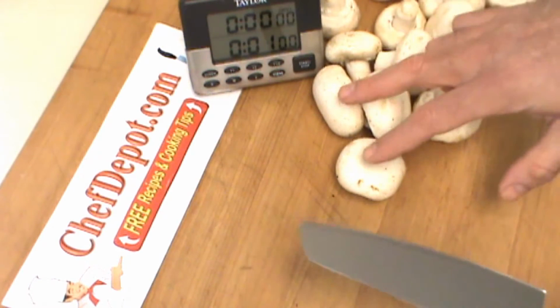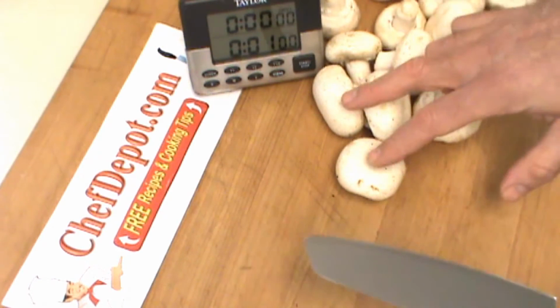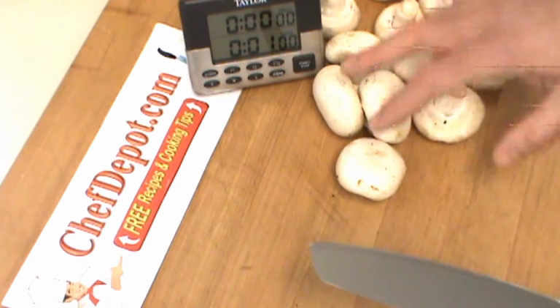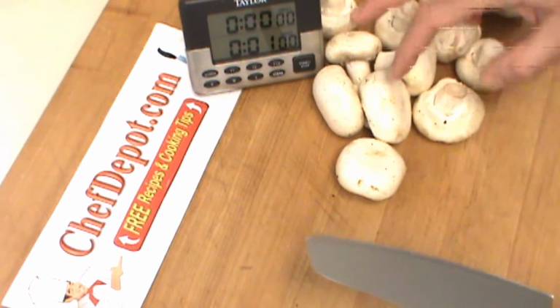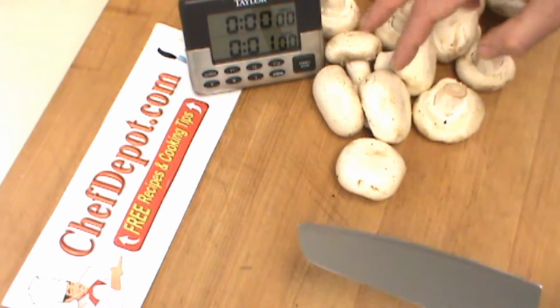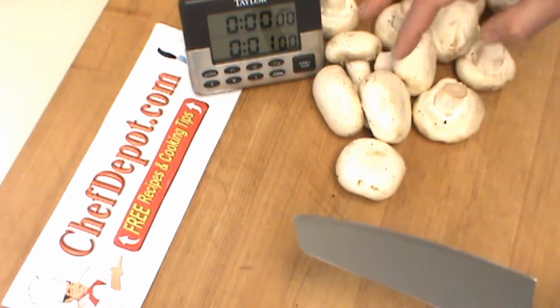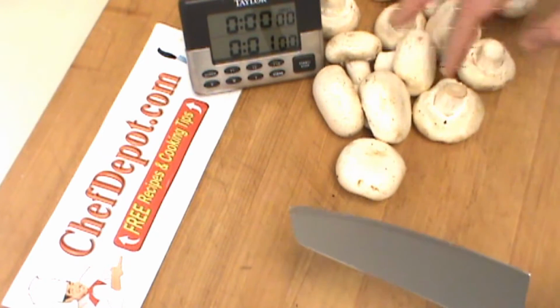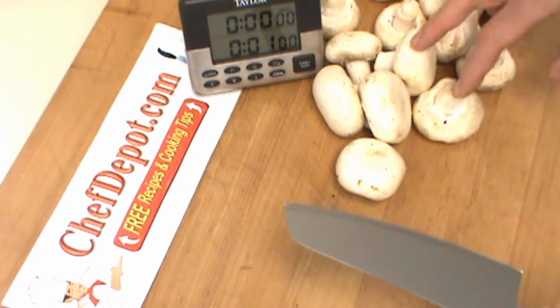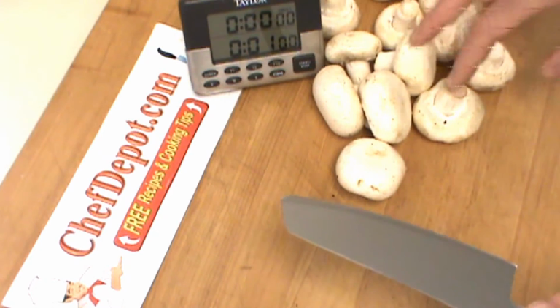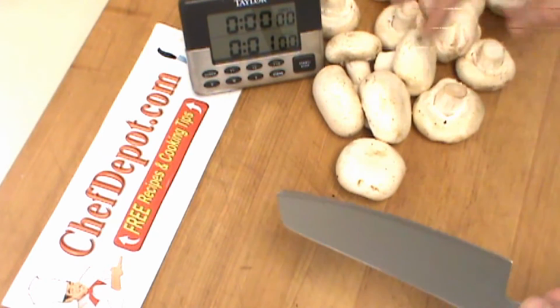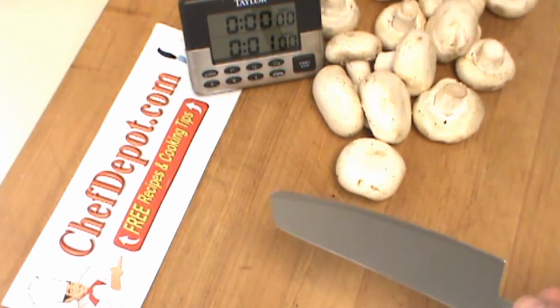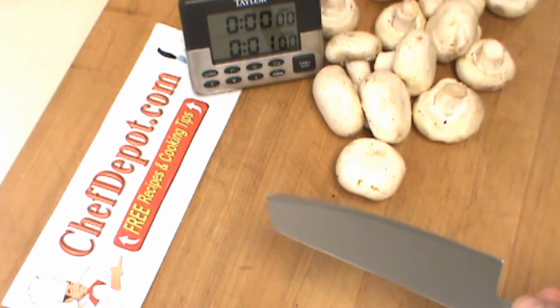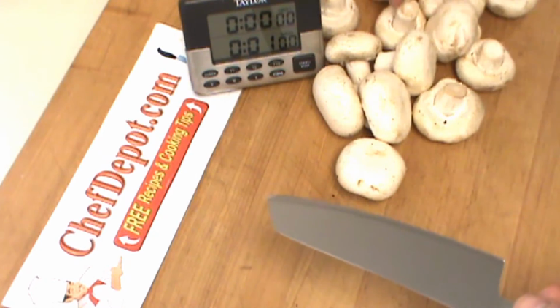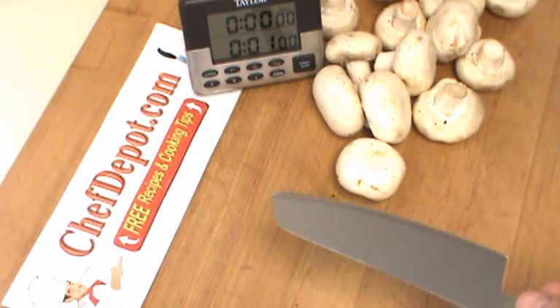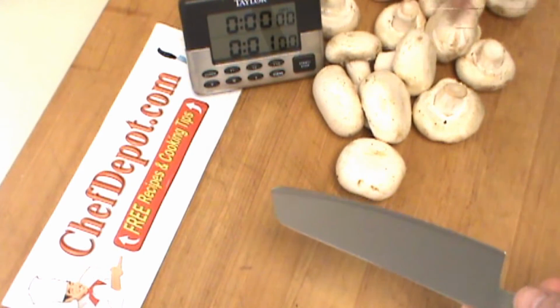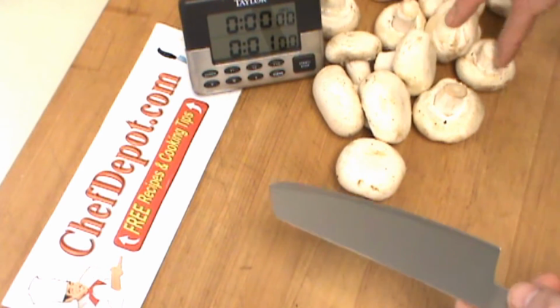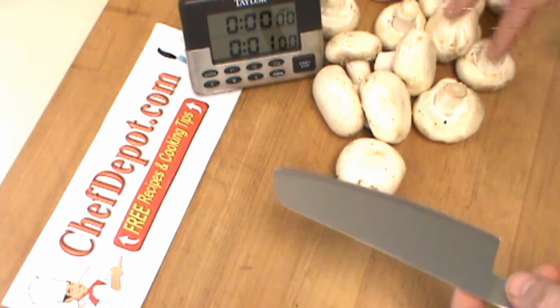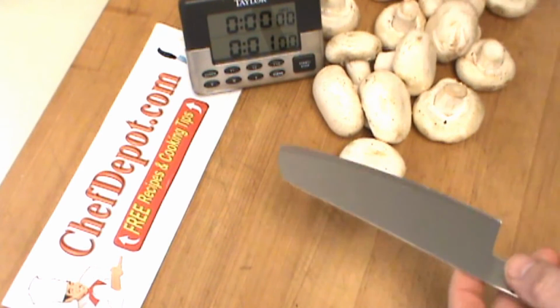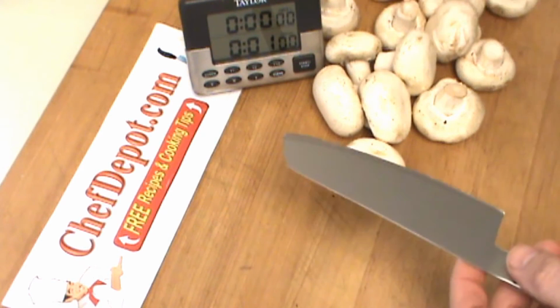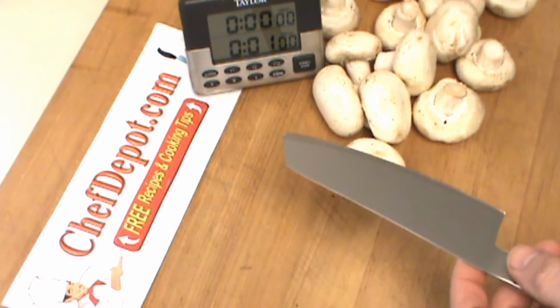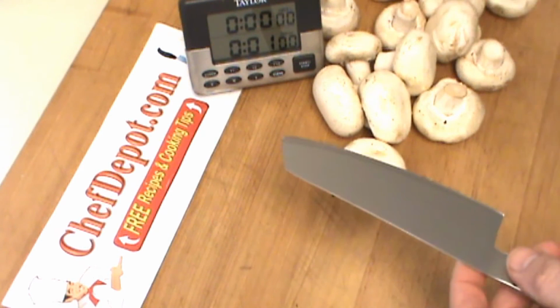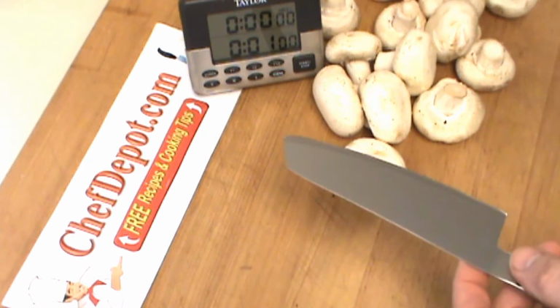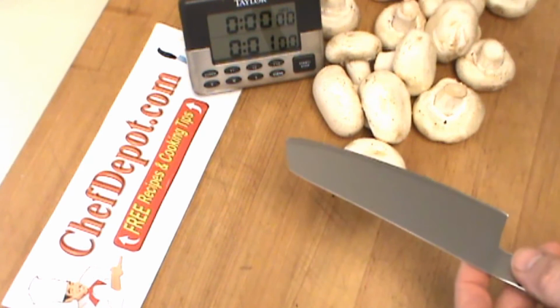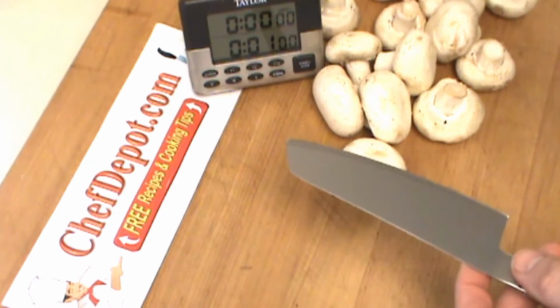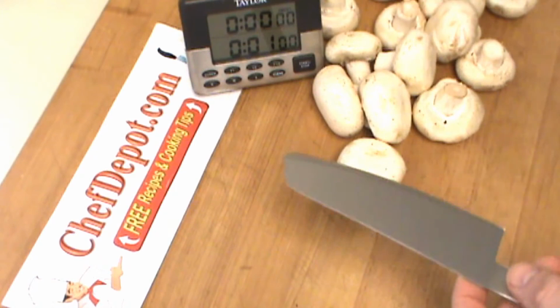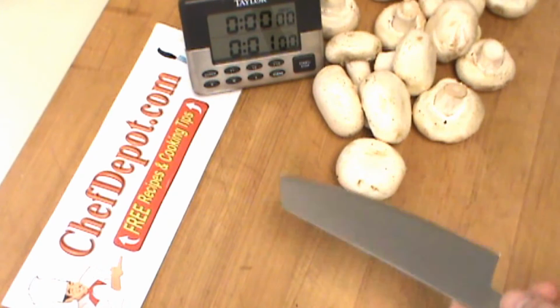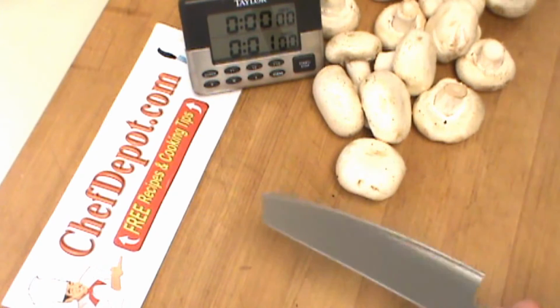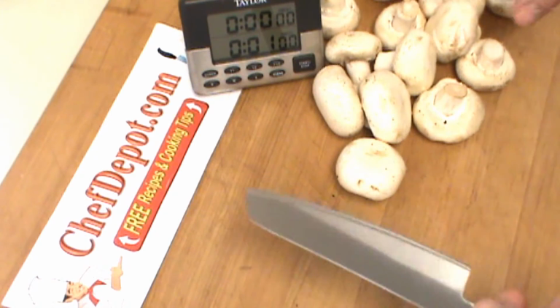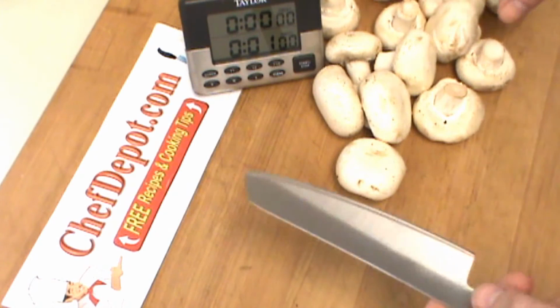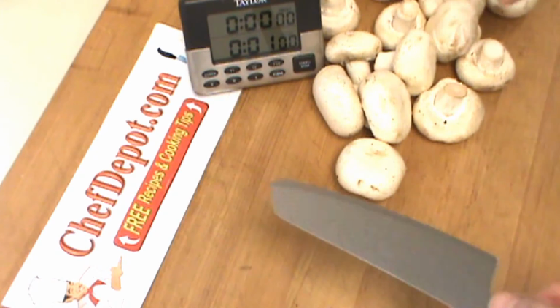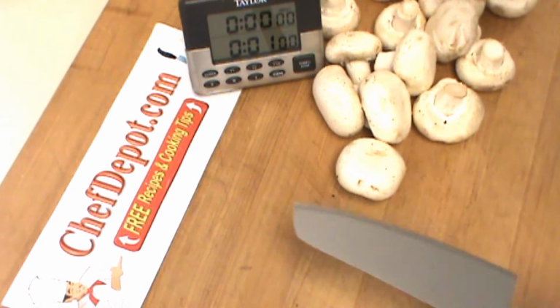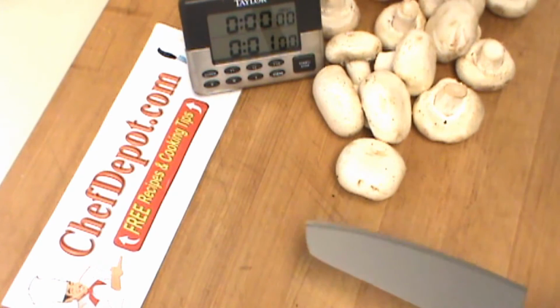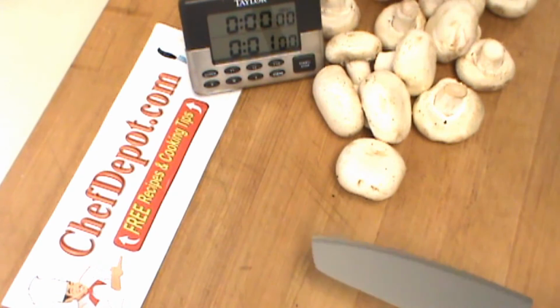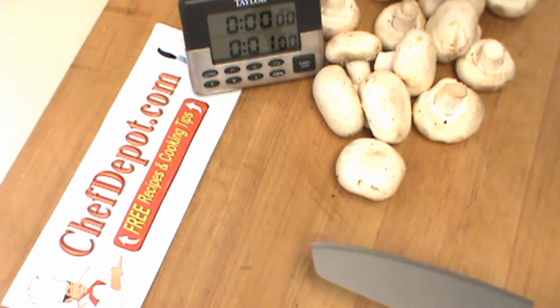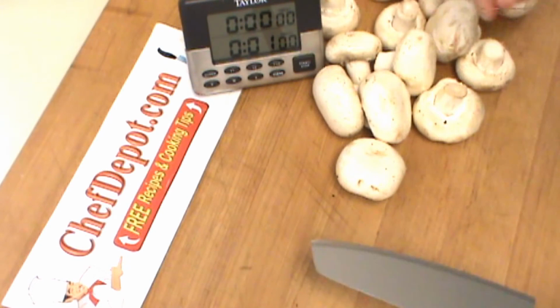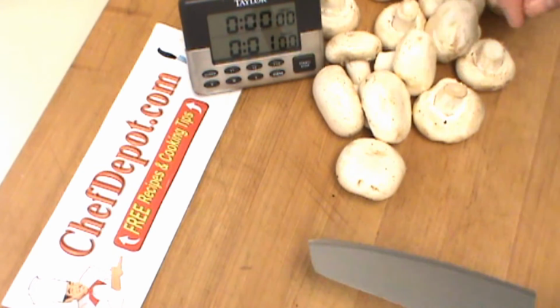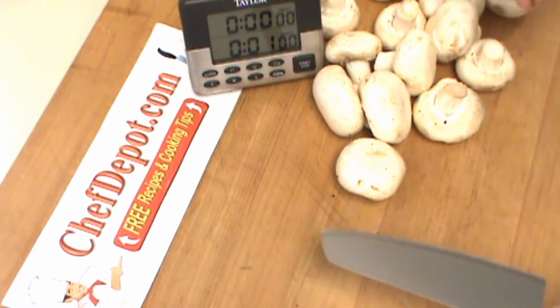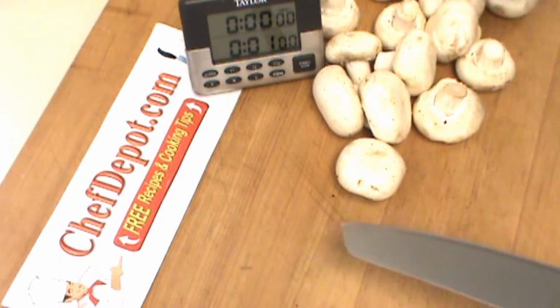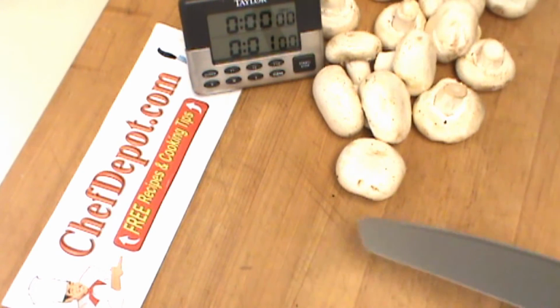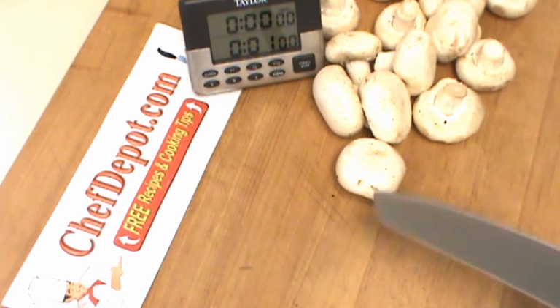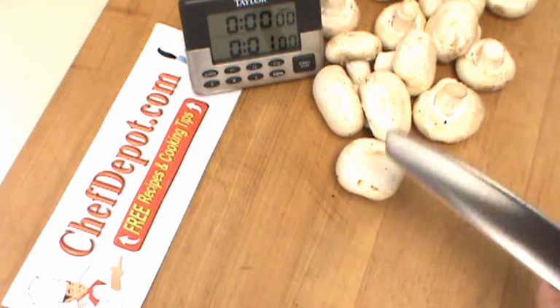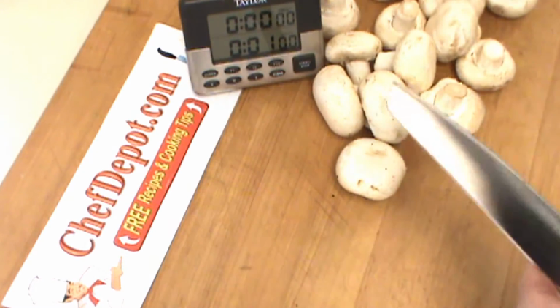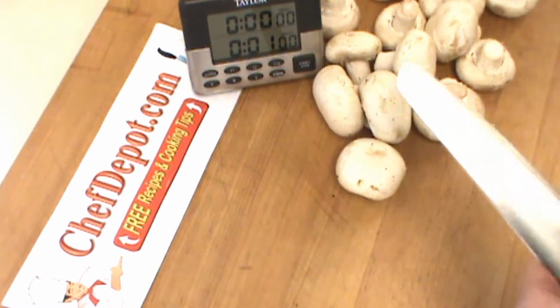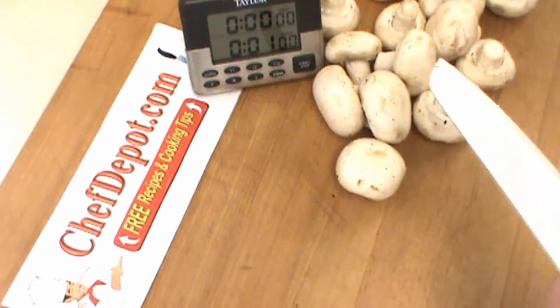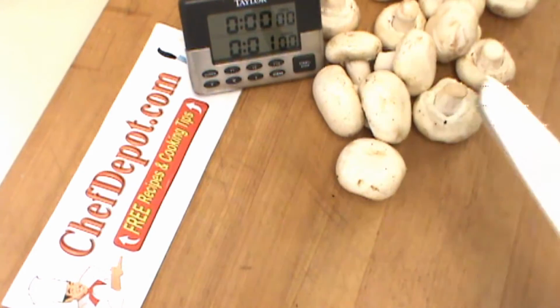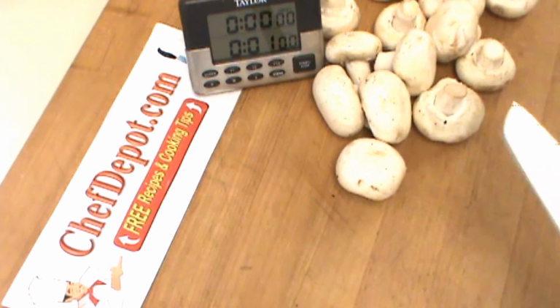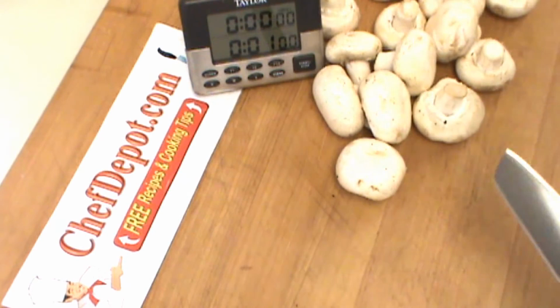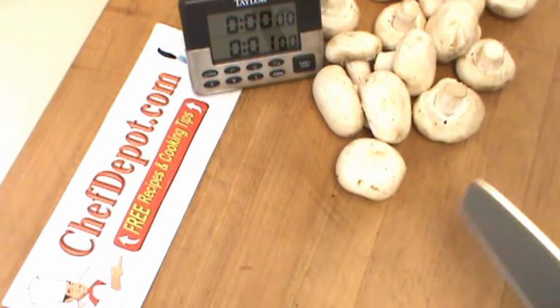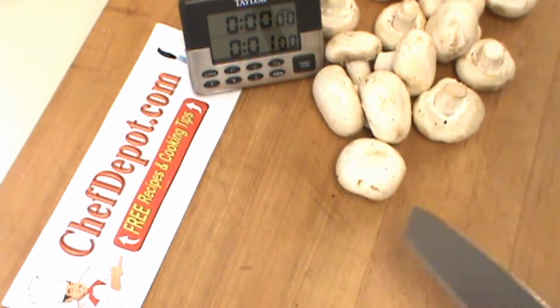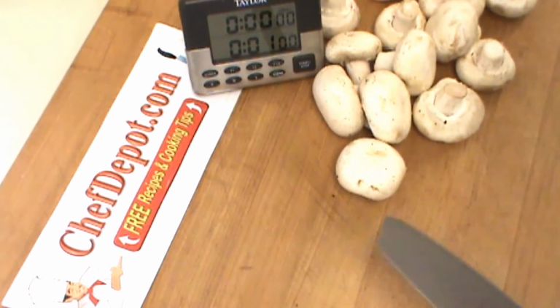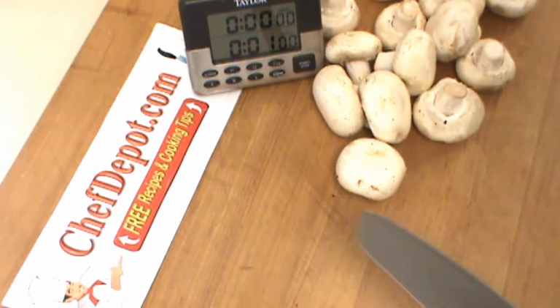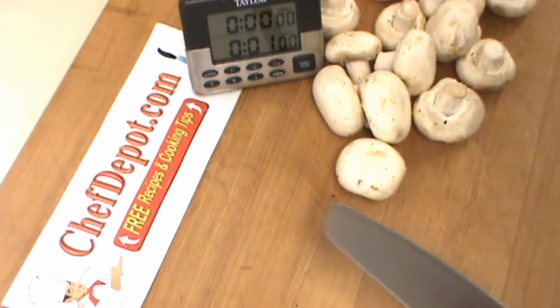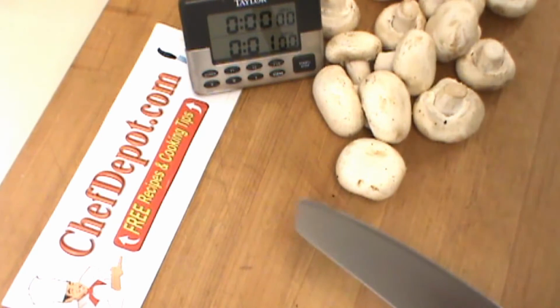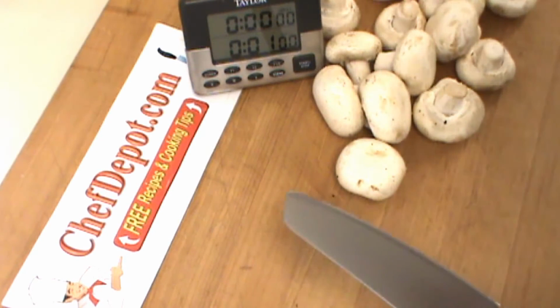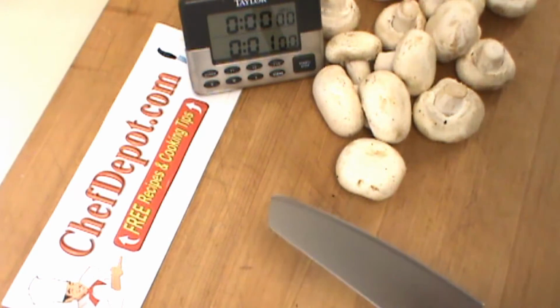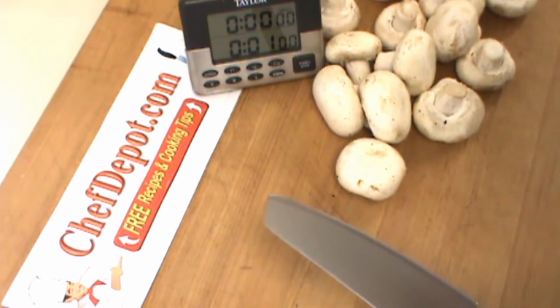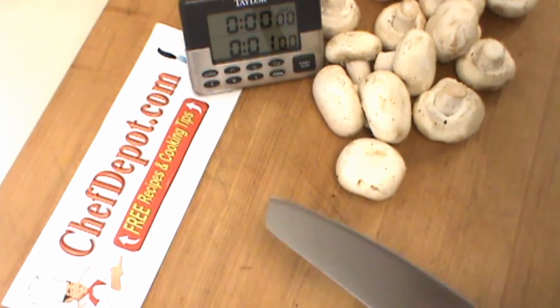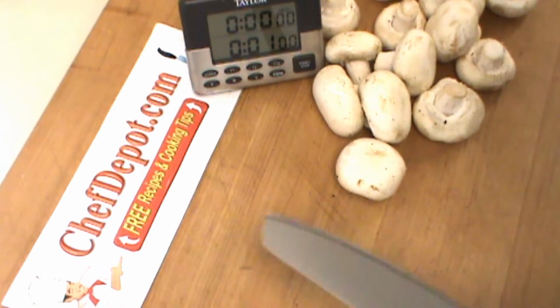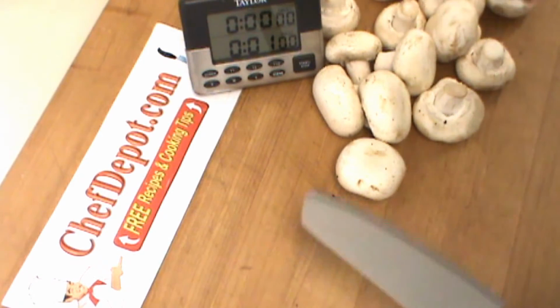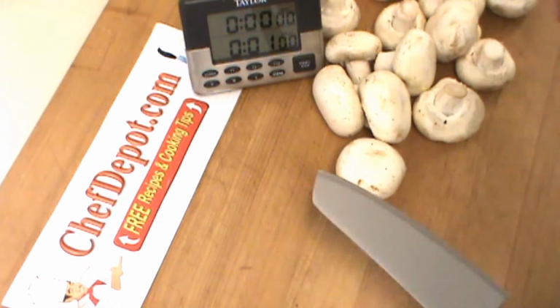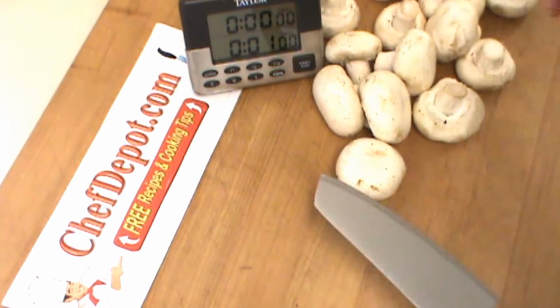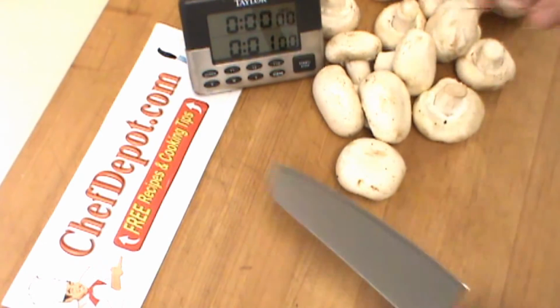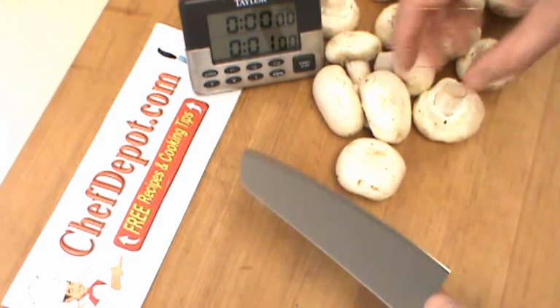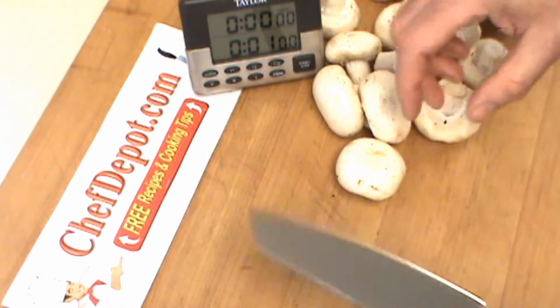We've got two, four, six, eight, ten, twelve, fourteen, fifteen large mushrooms. Alright, here we go.